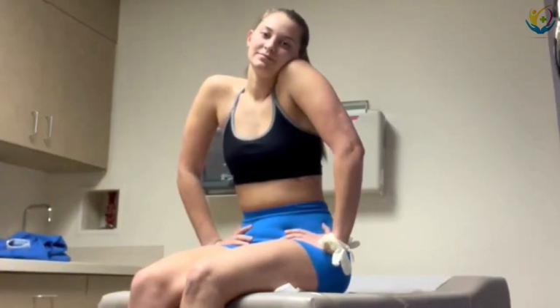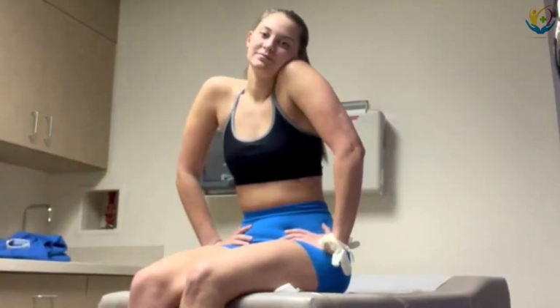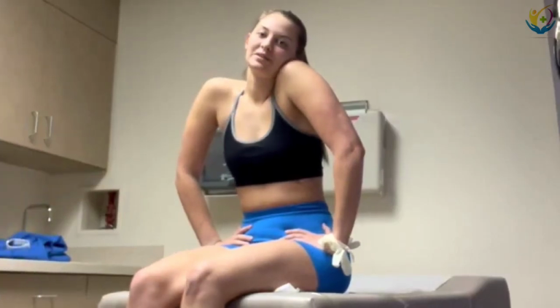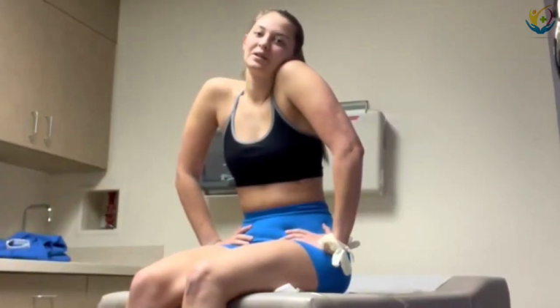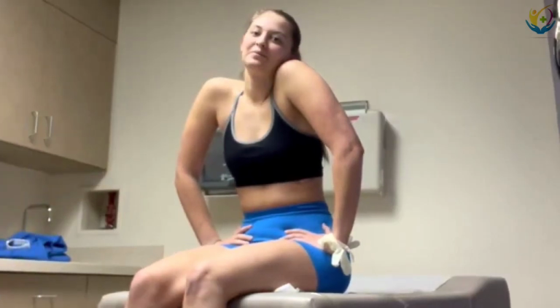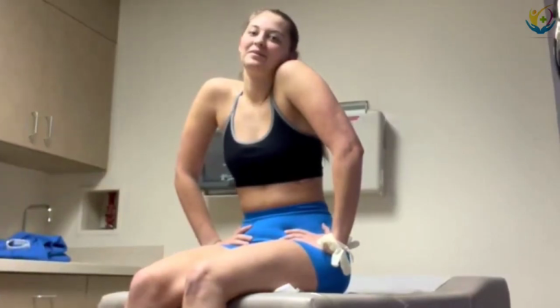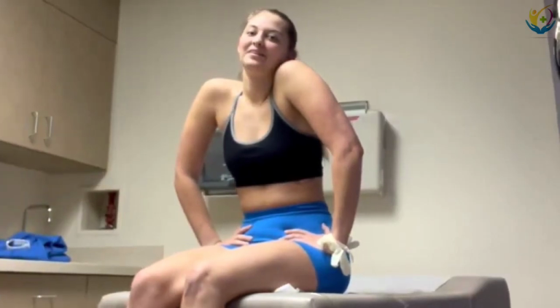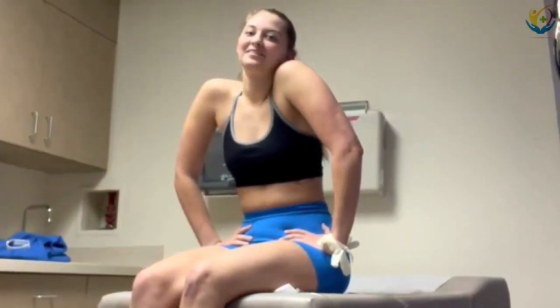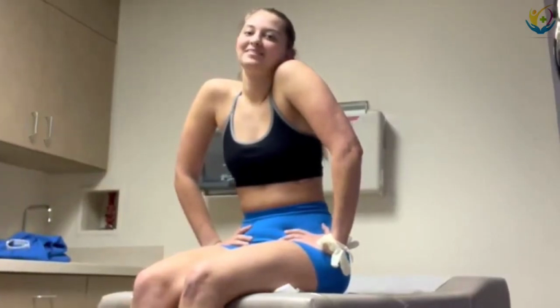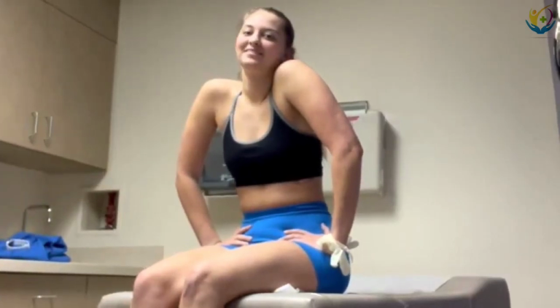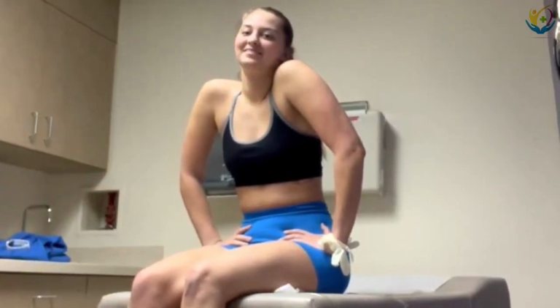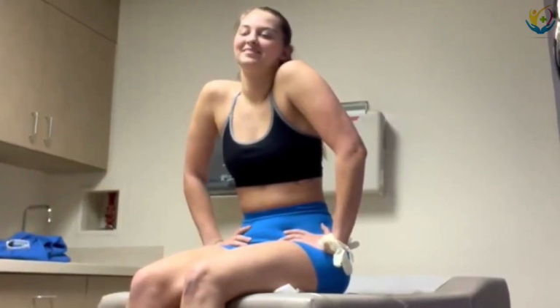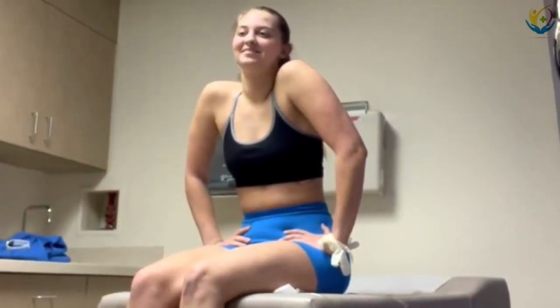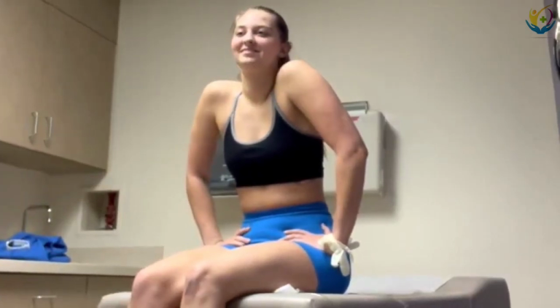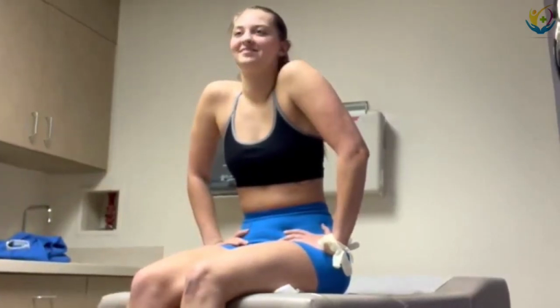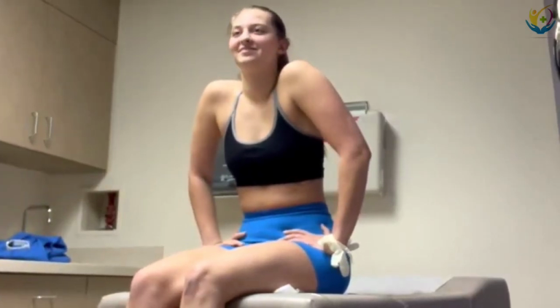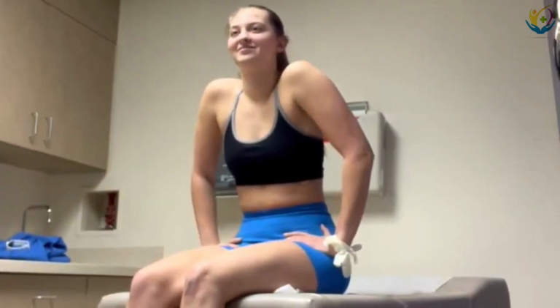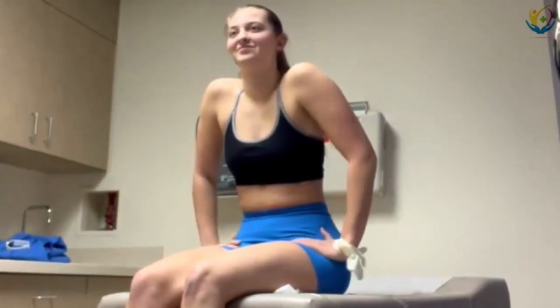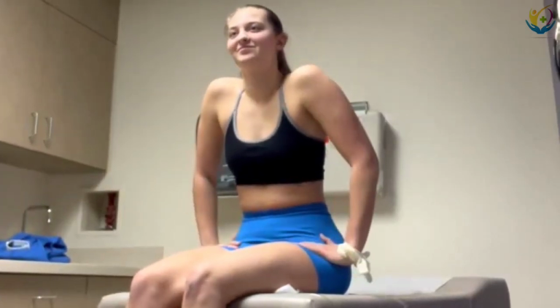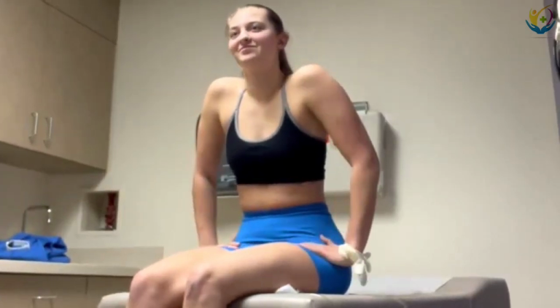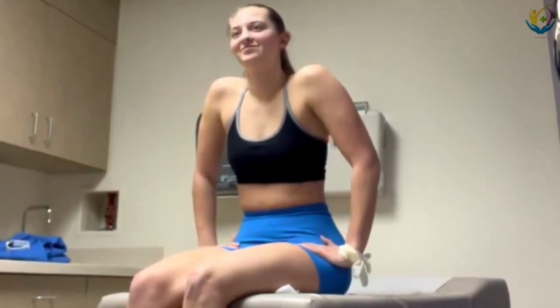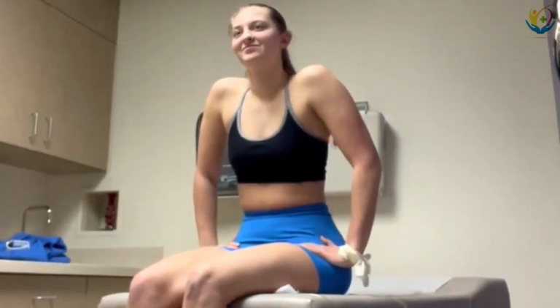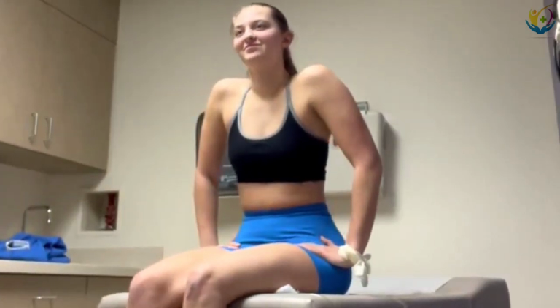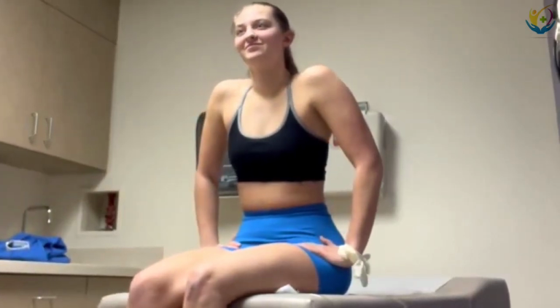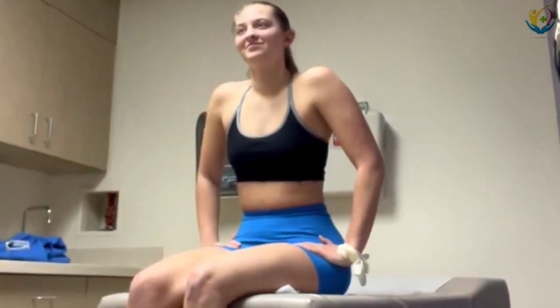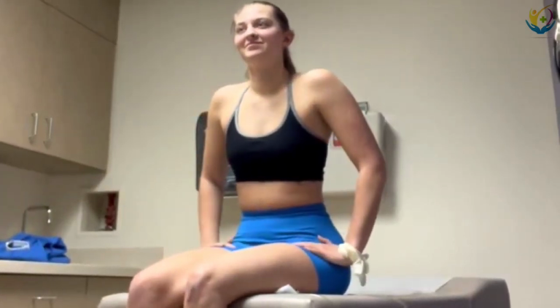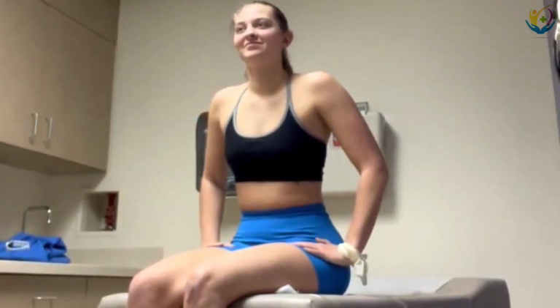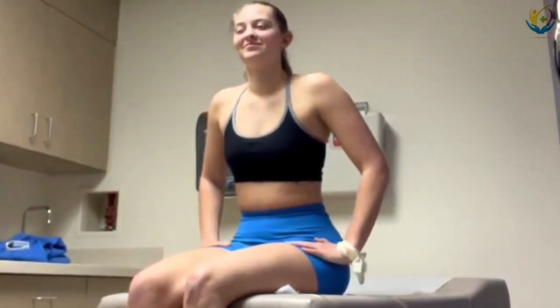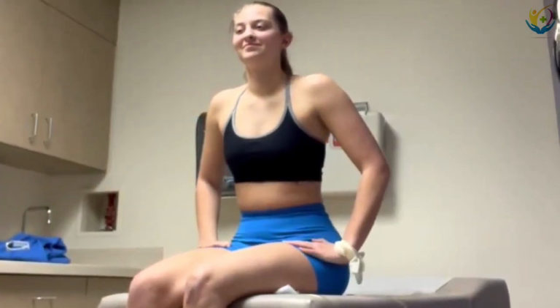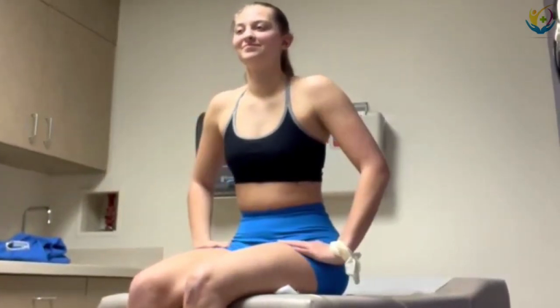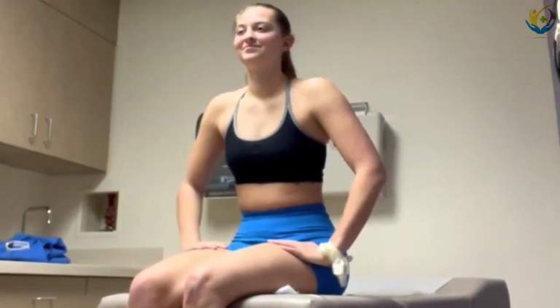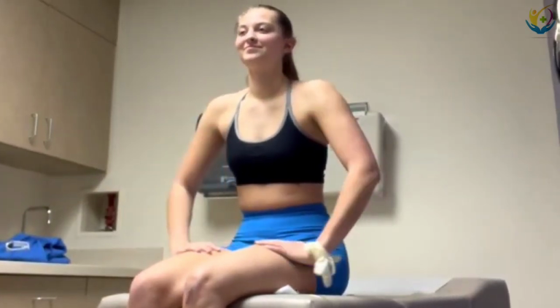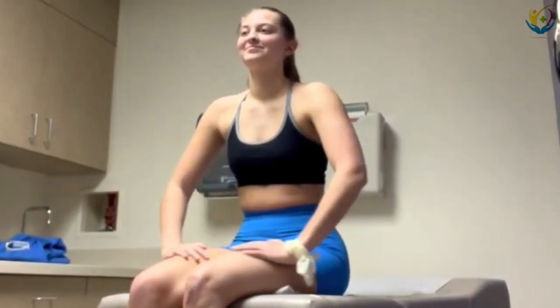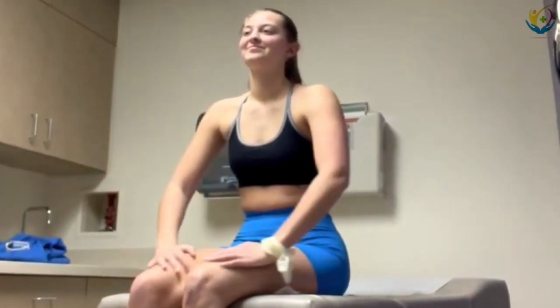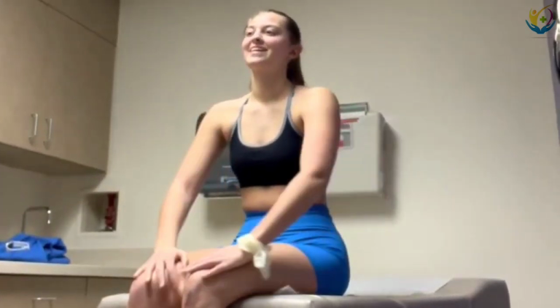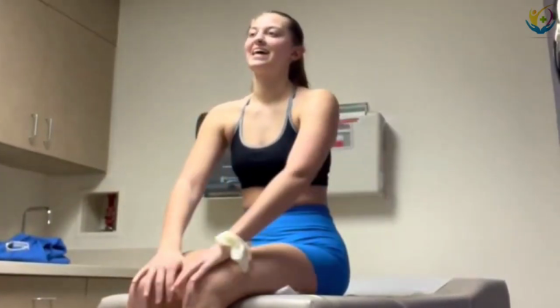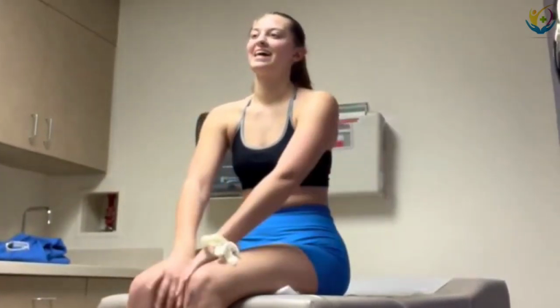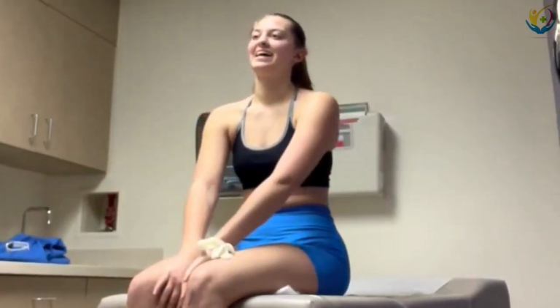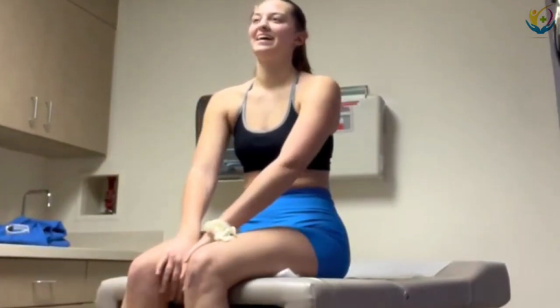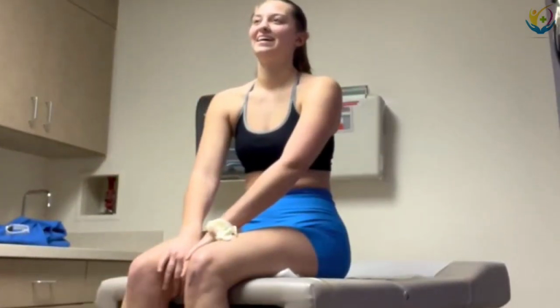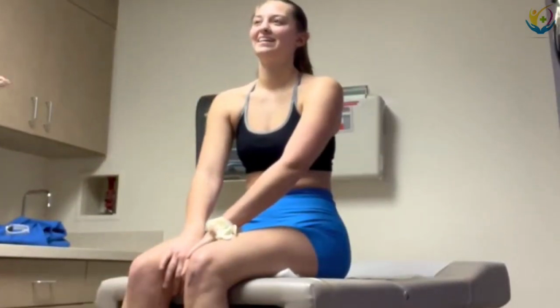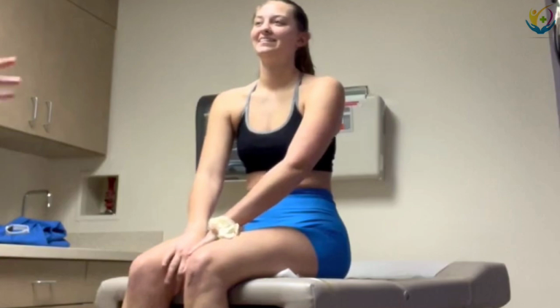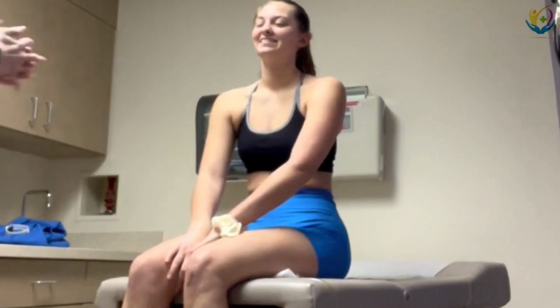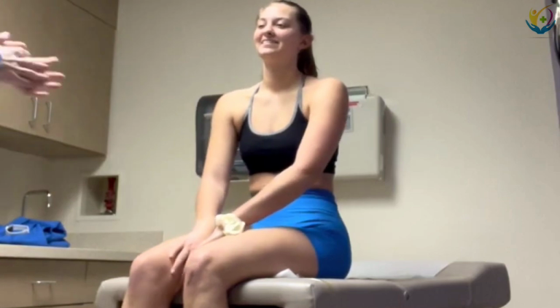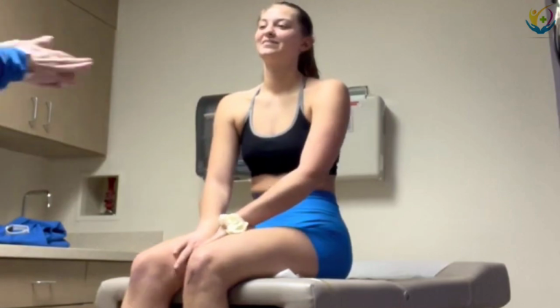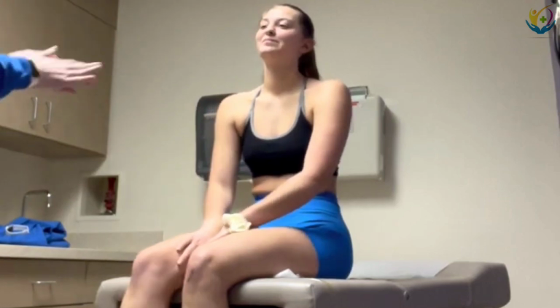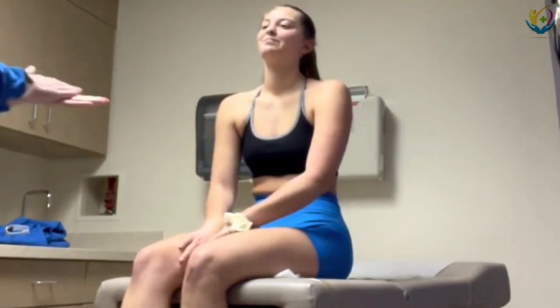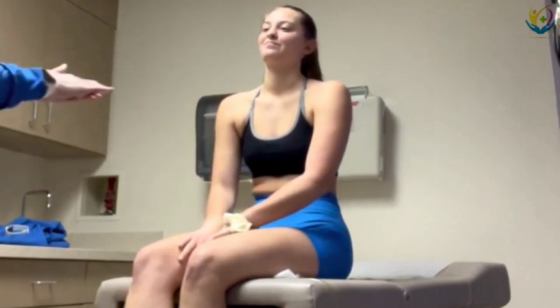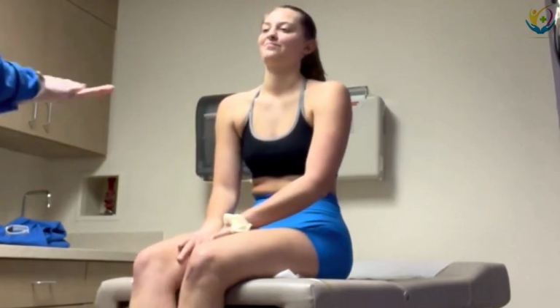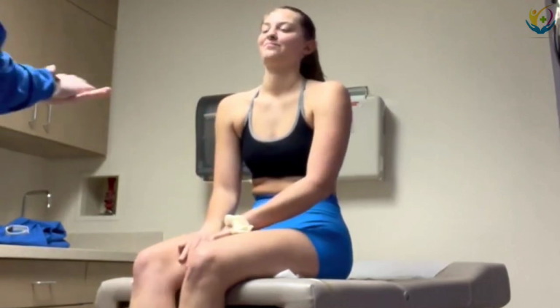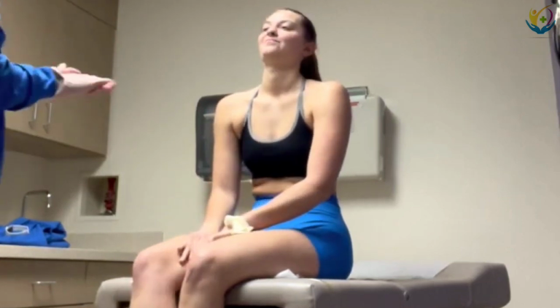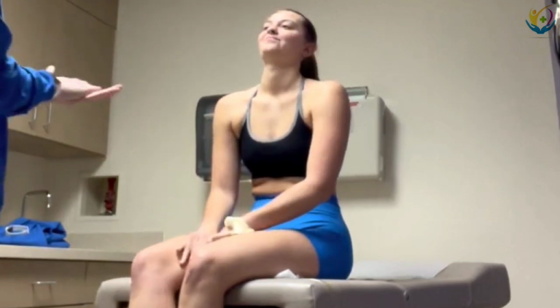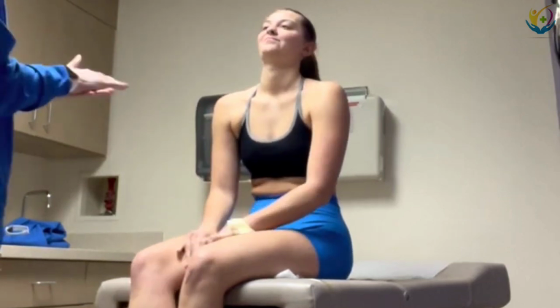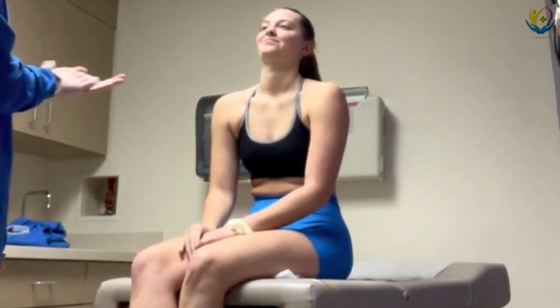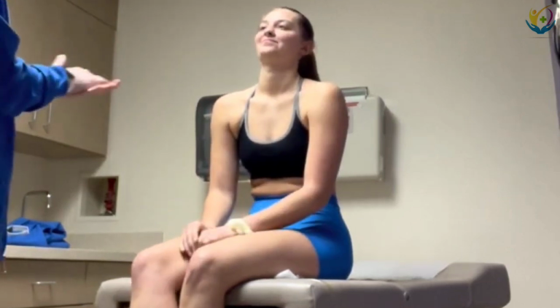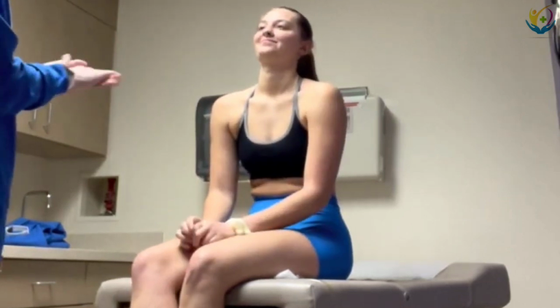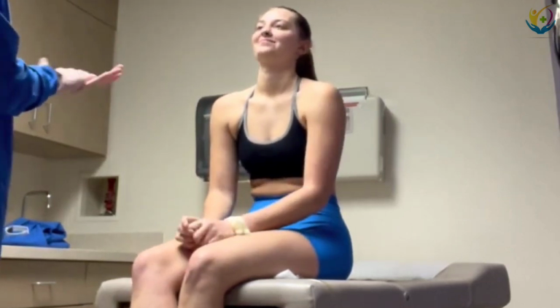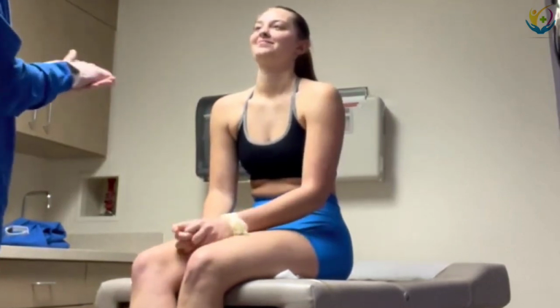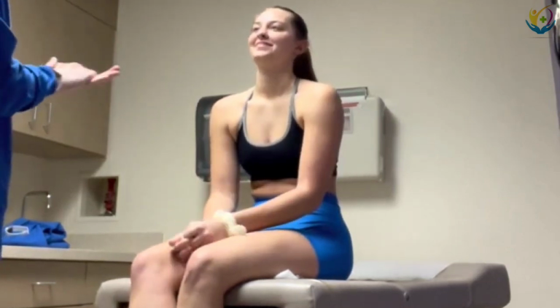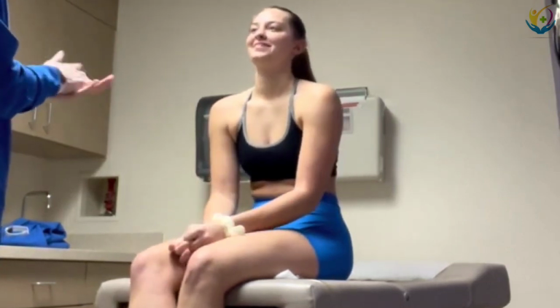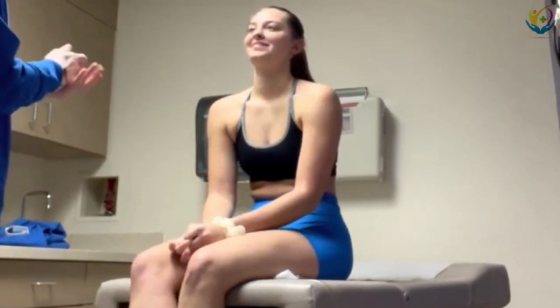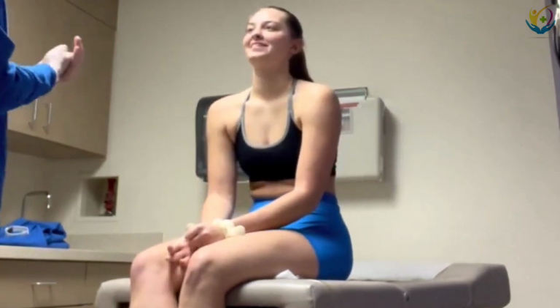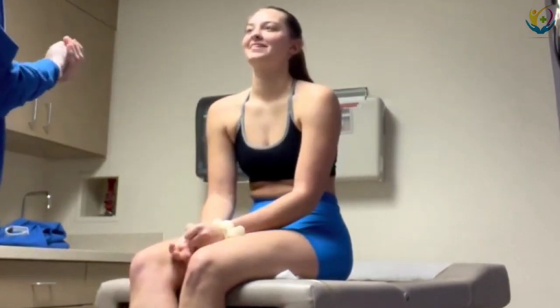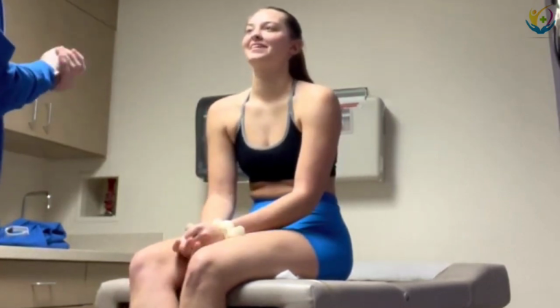Come in. Hello, my name is Anna. I'm going to be your student nurse today.